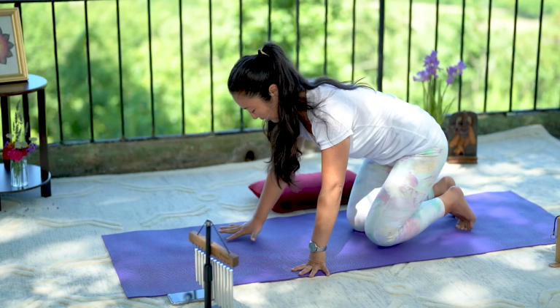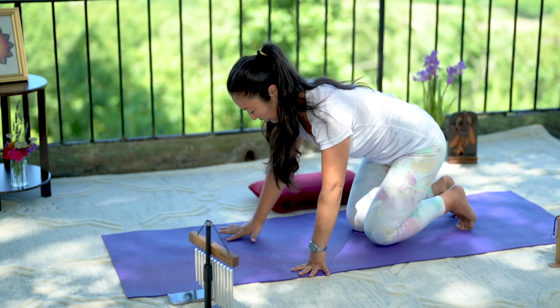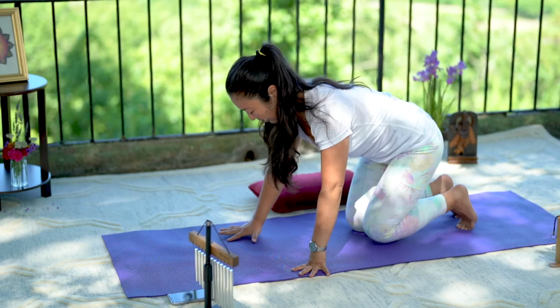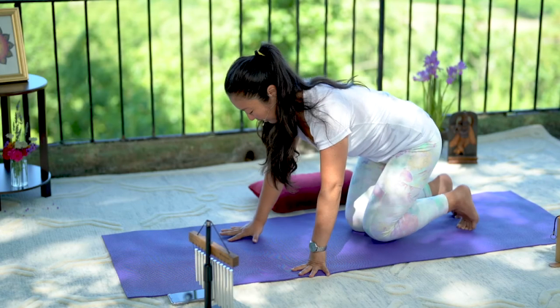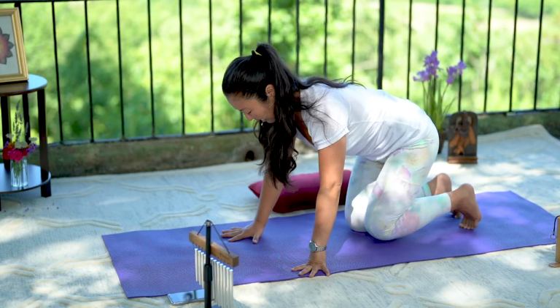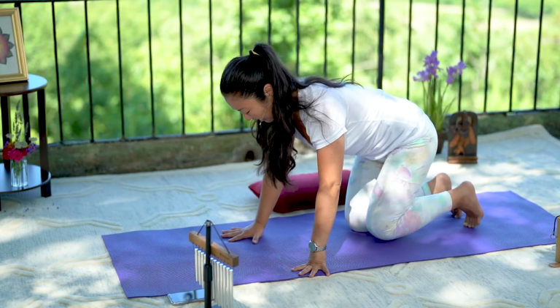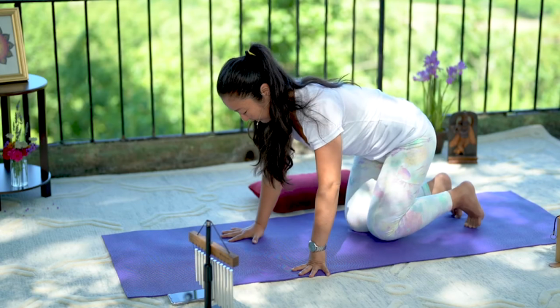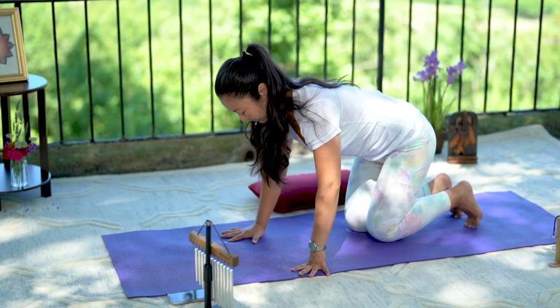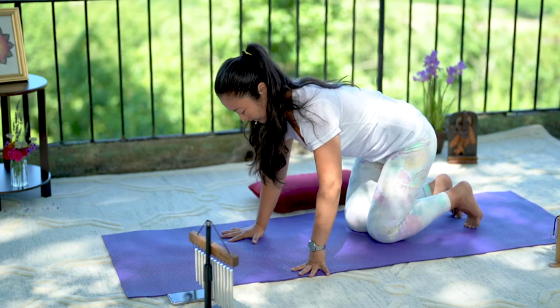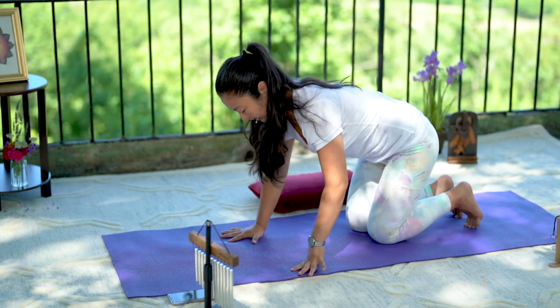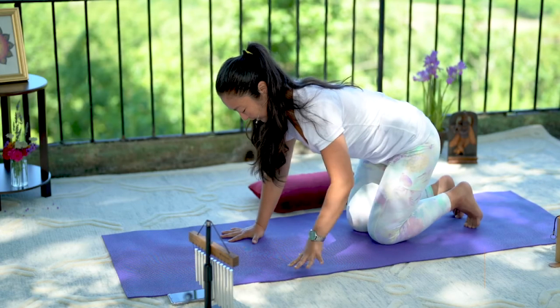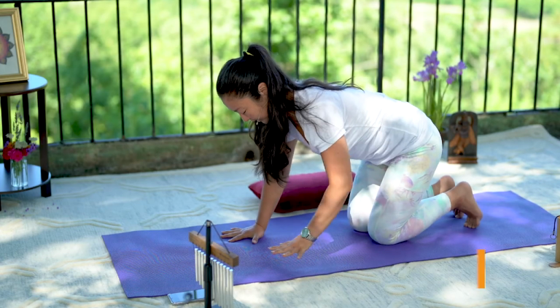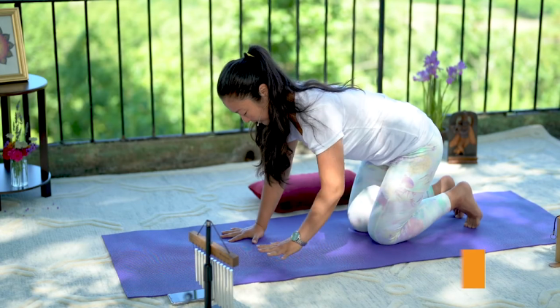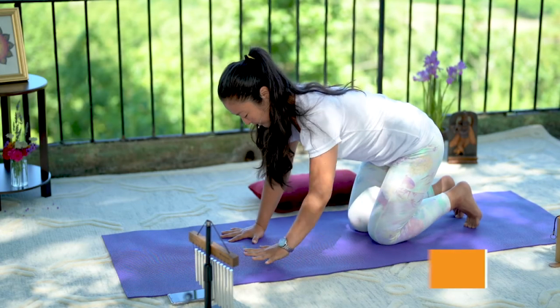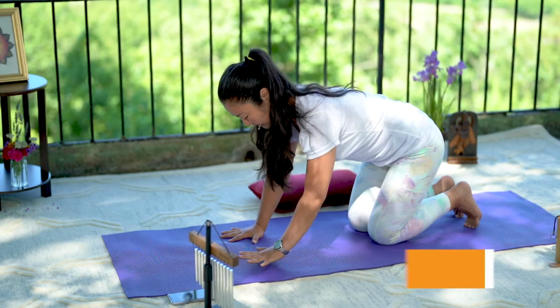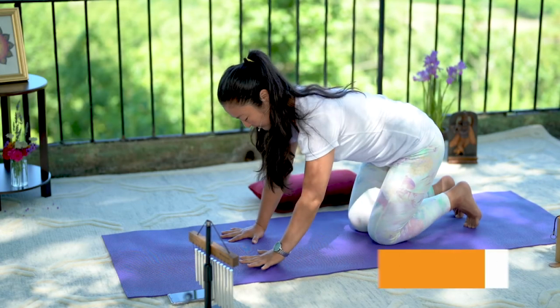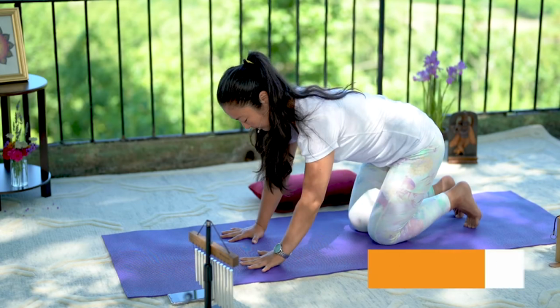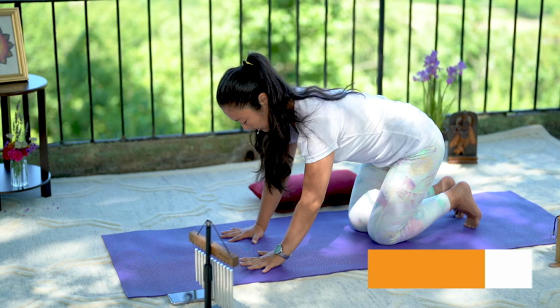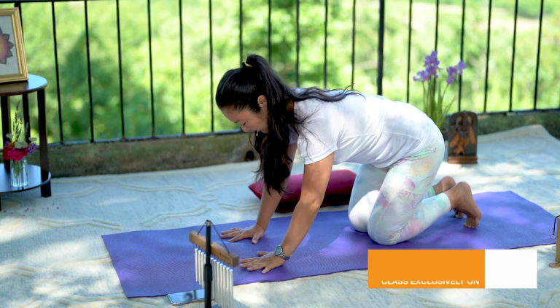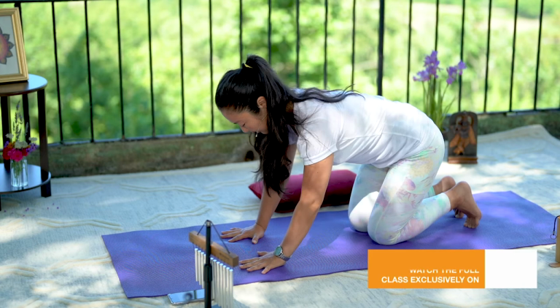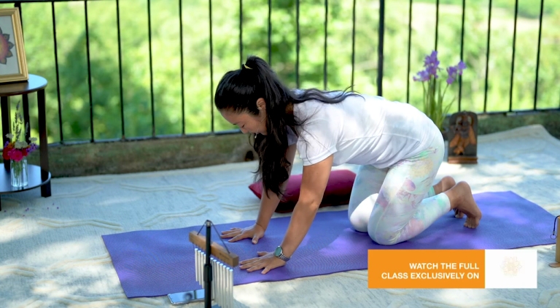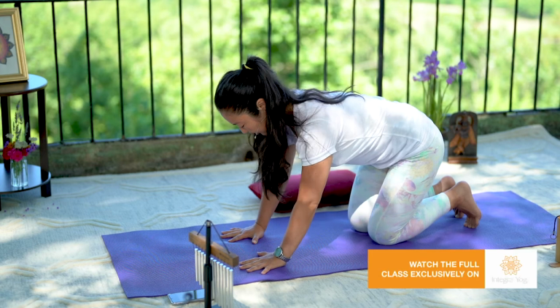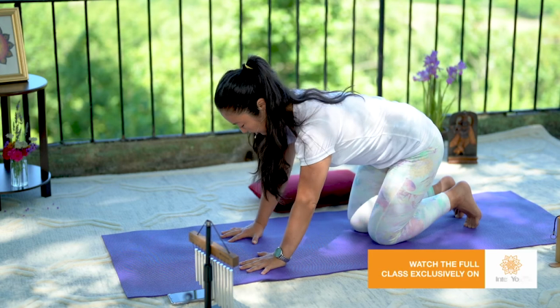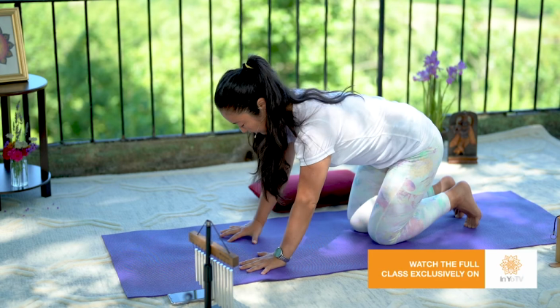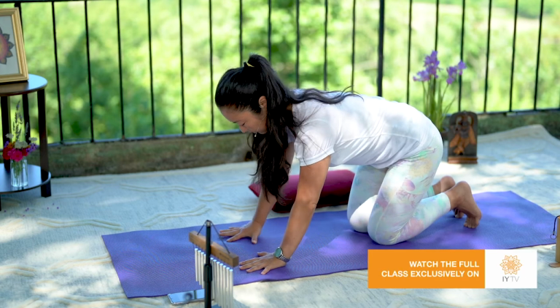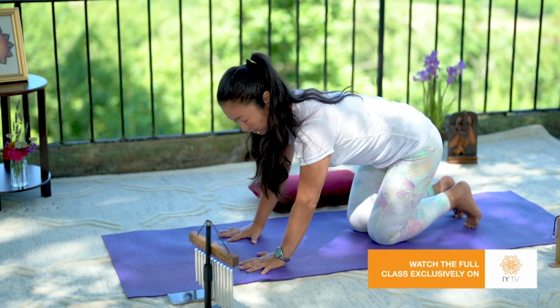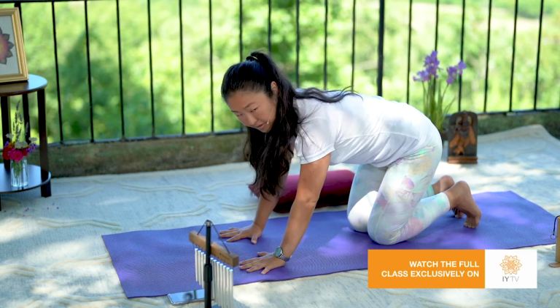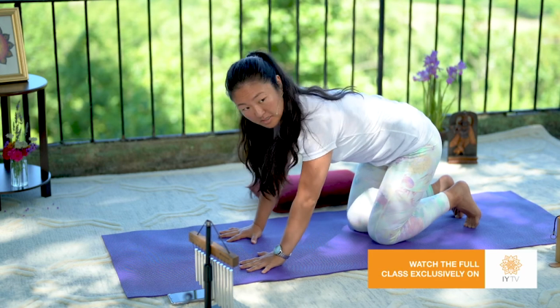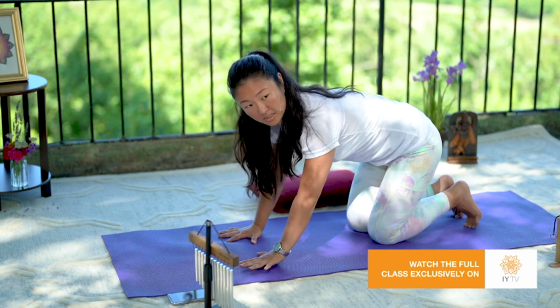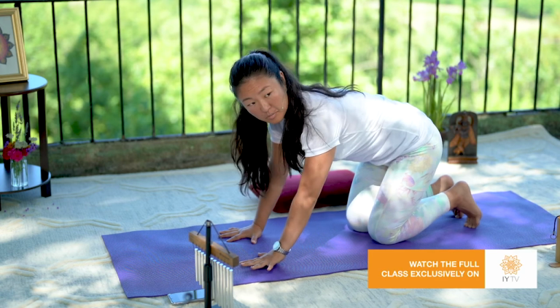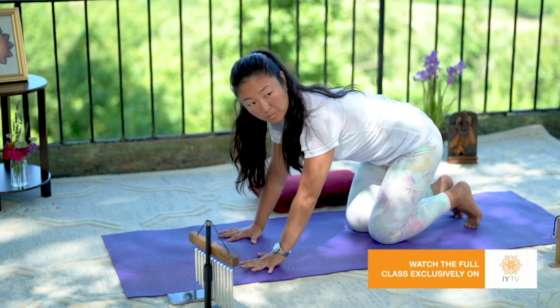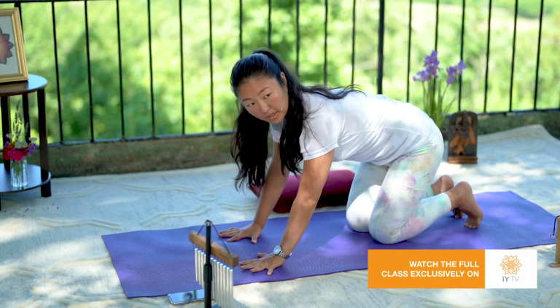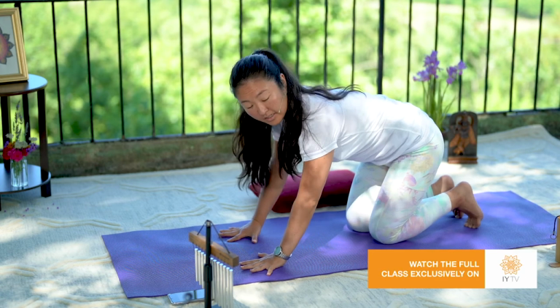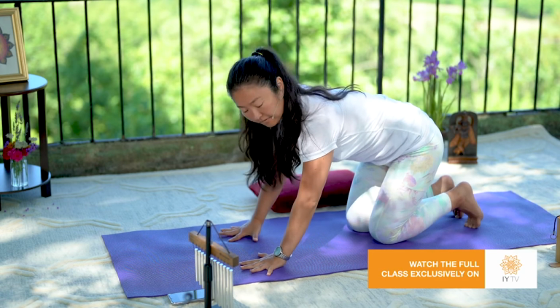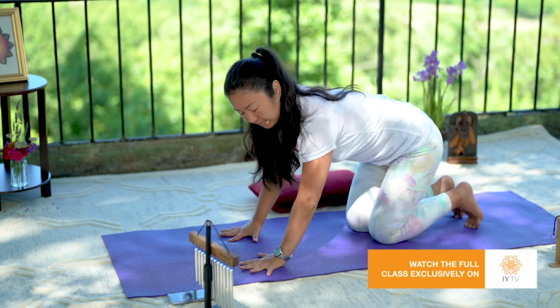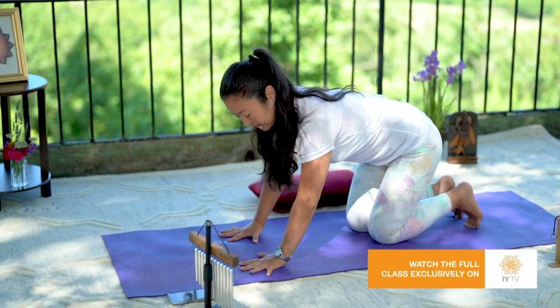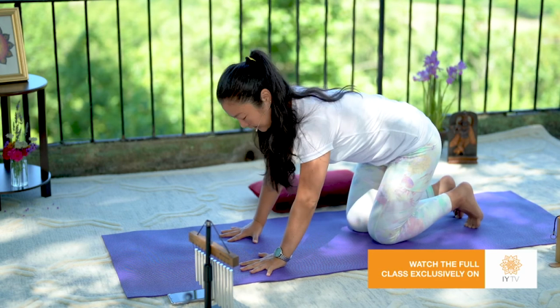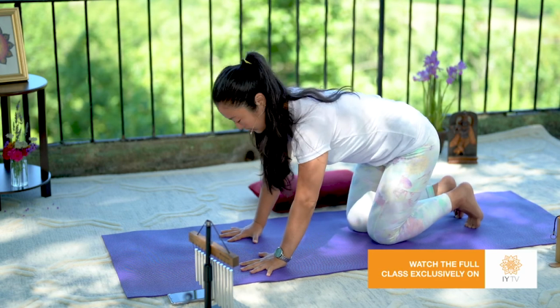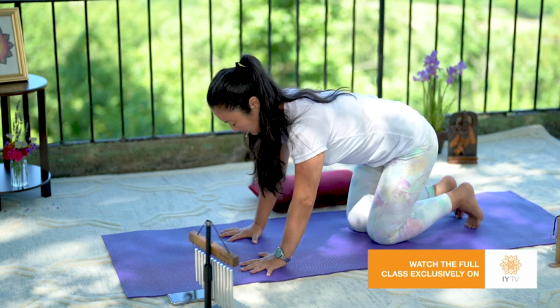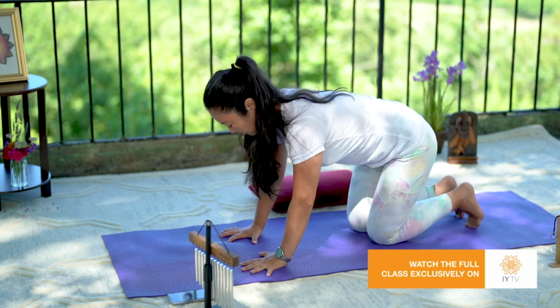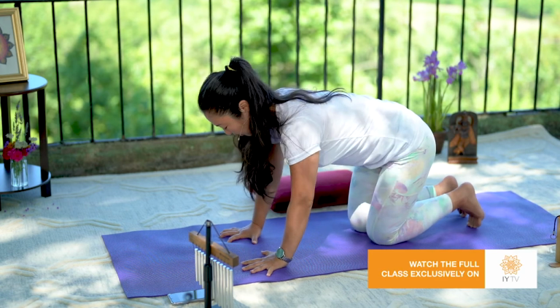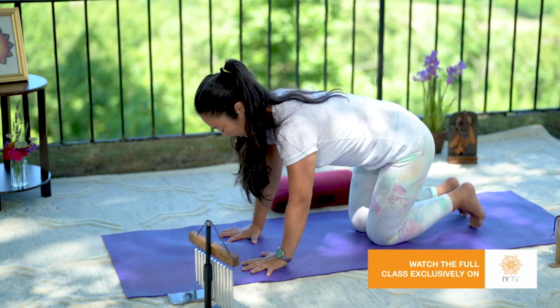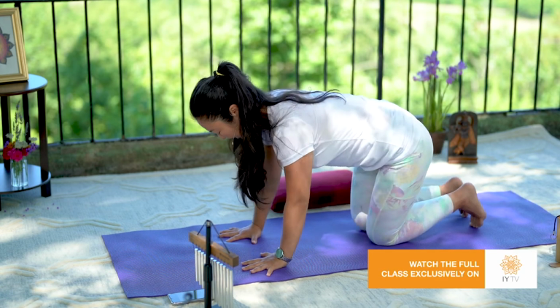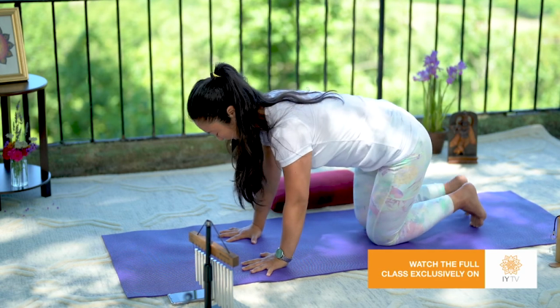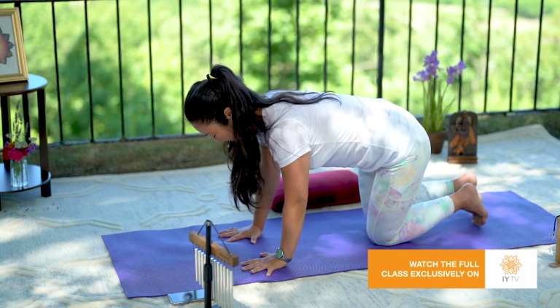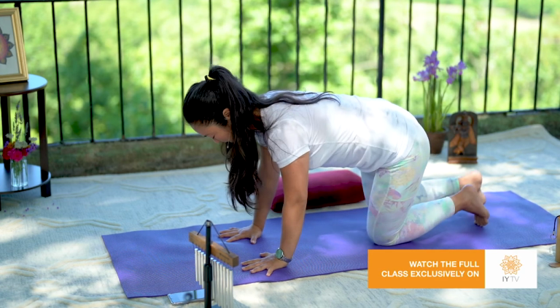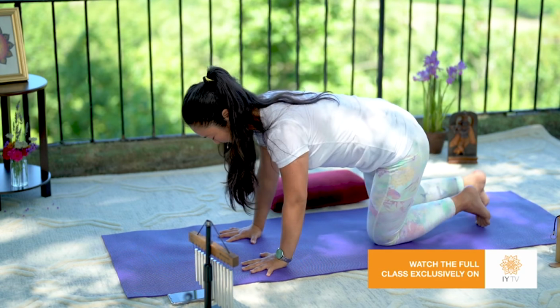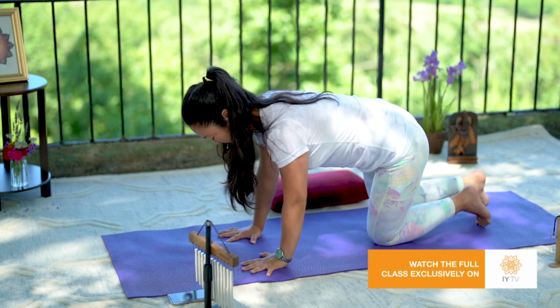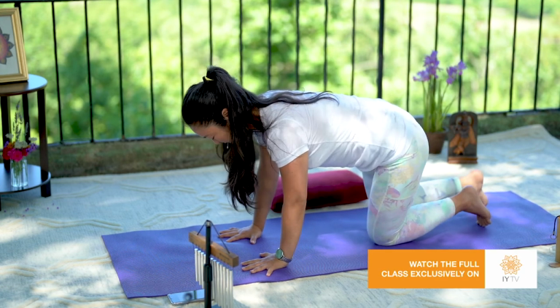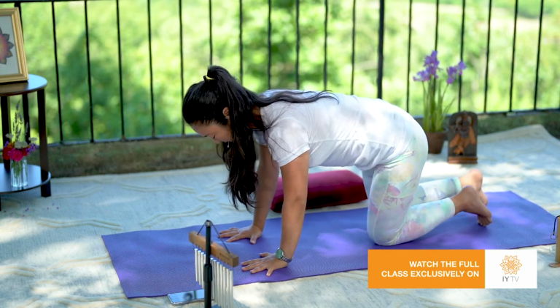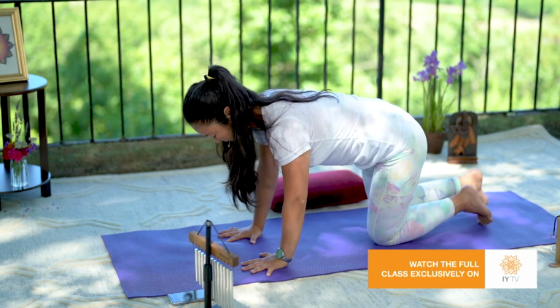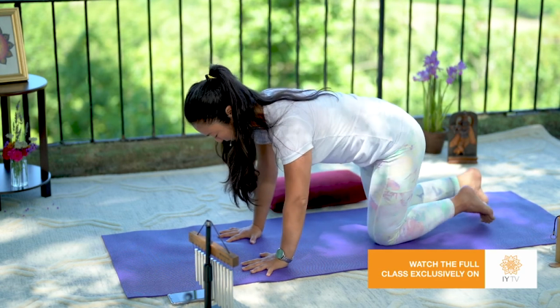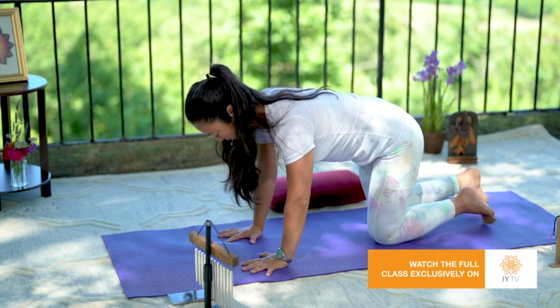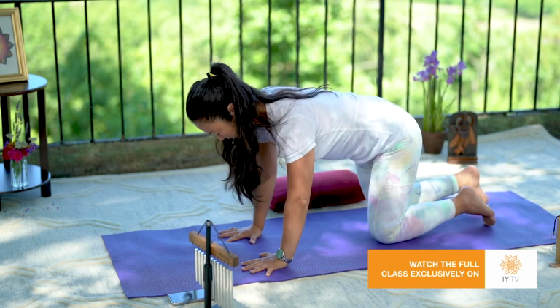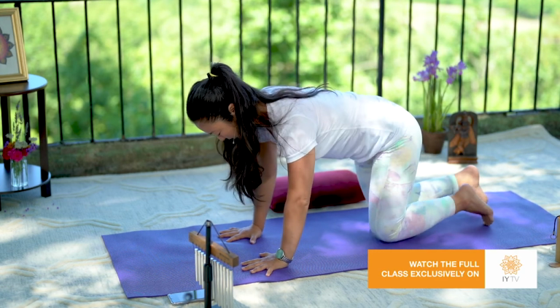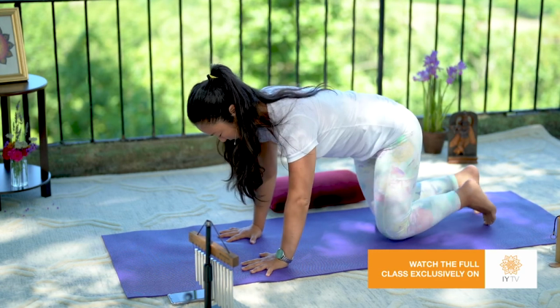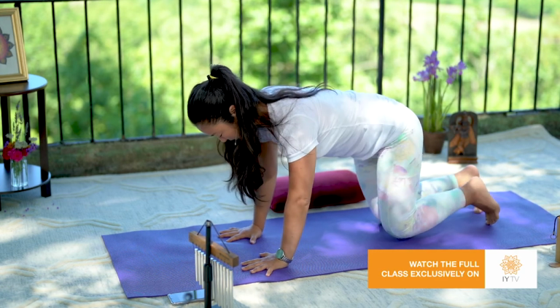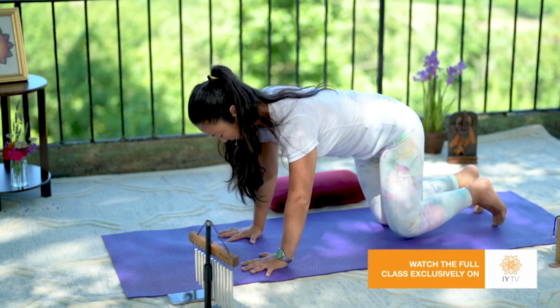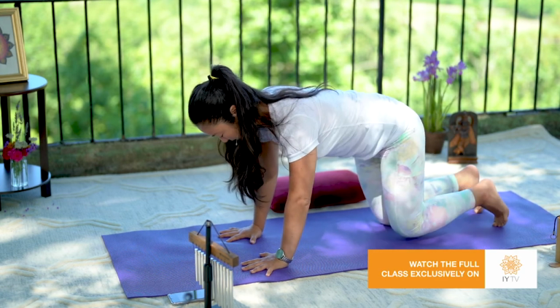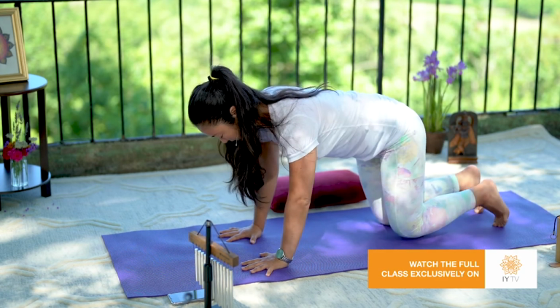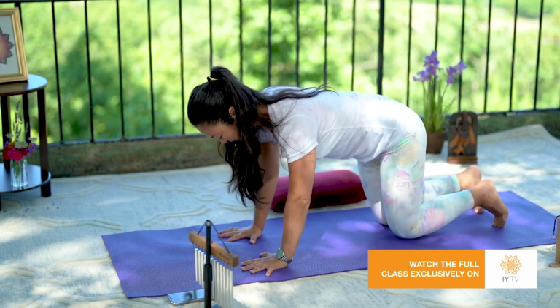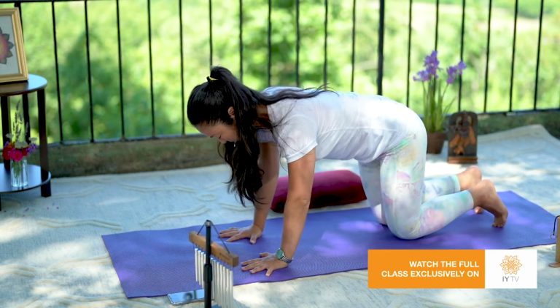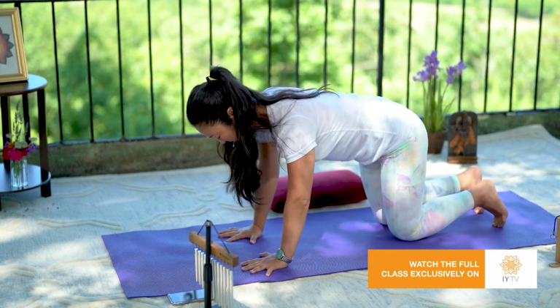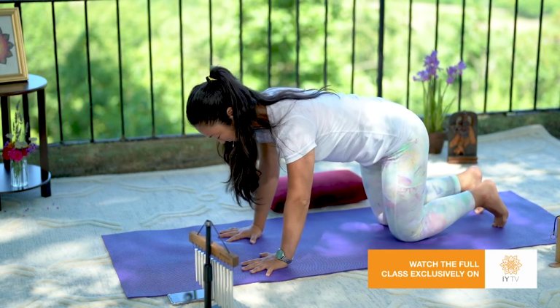Have the hands under the shoulders, spread the fingers wide, knees under the hips.